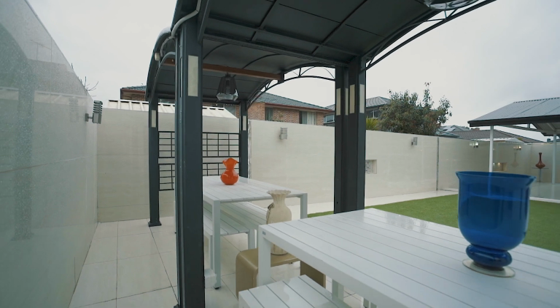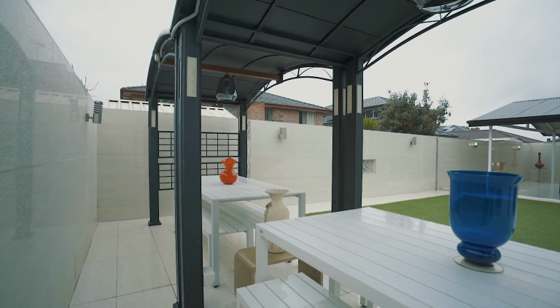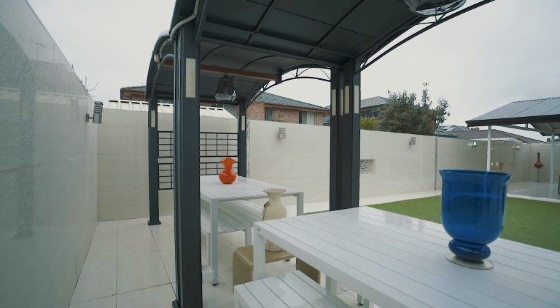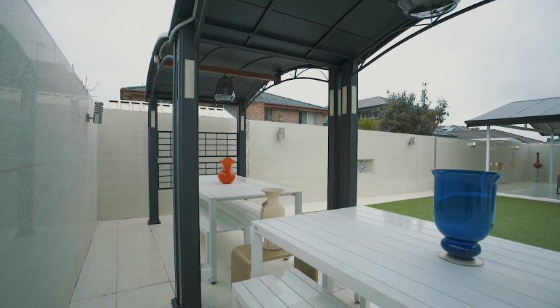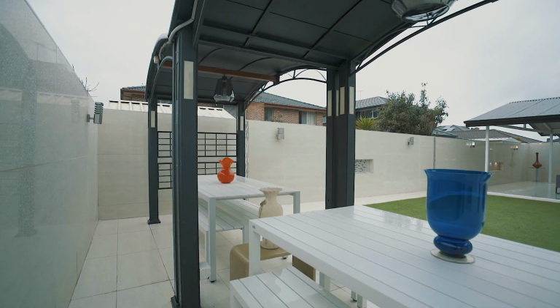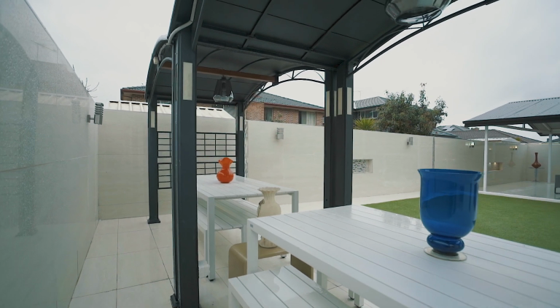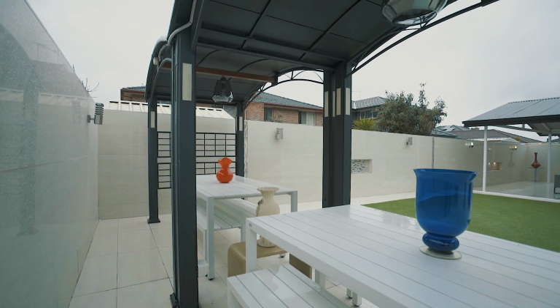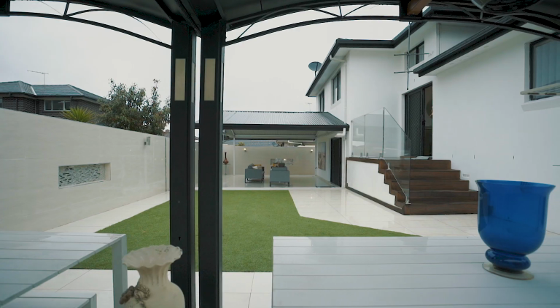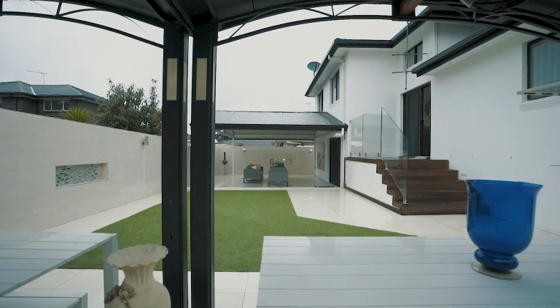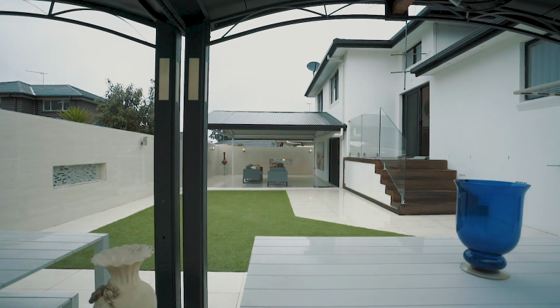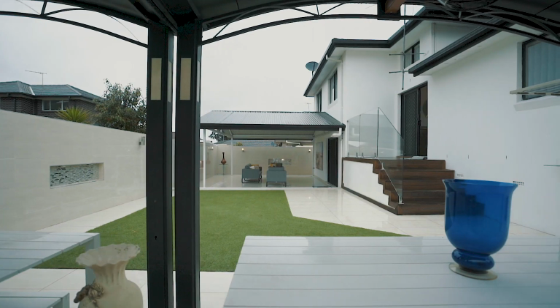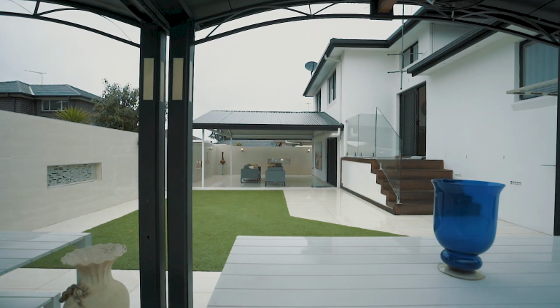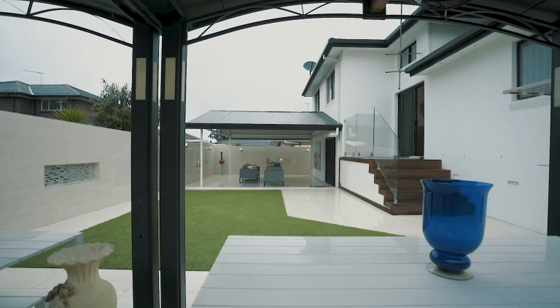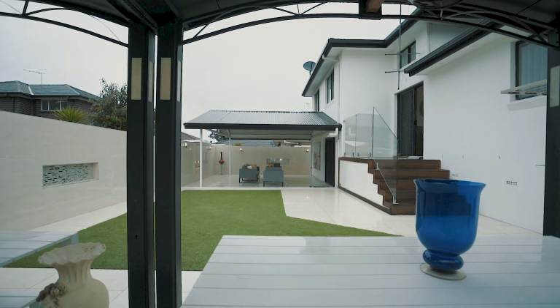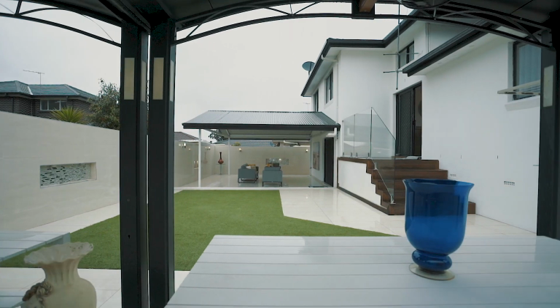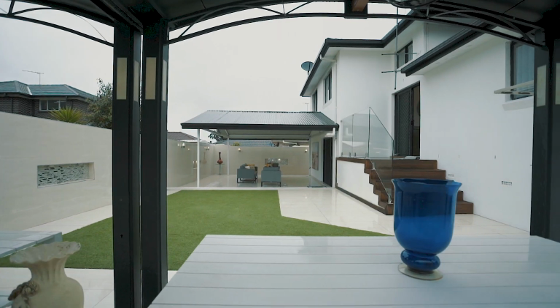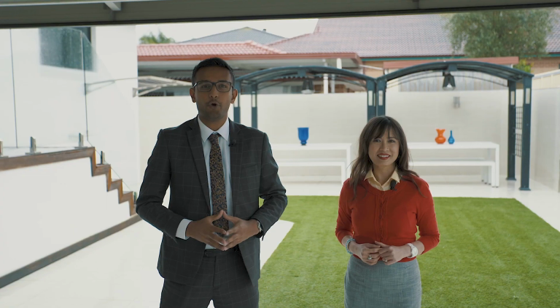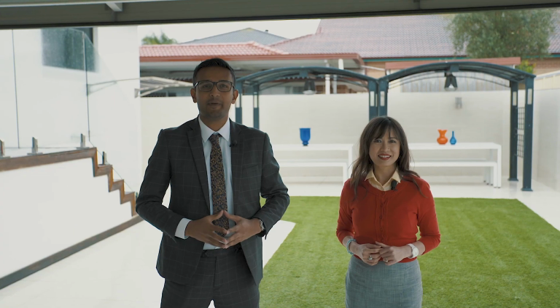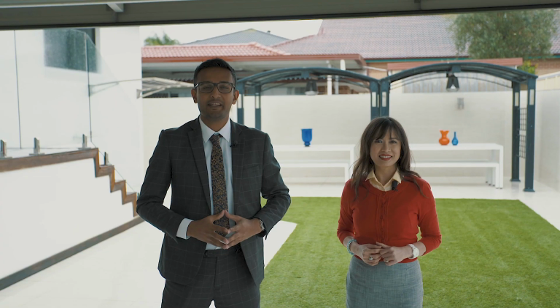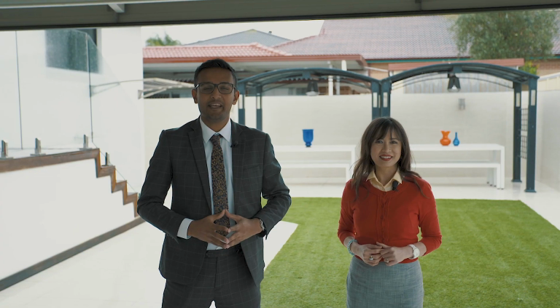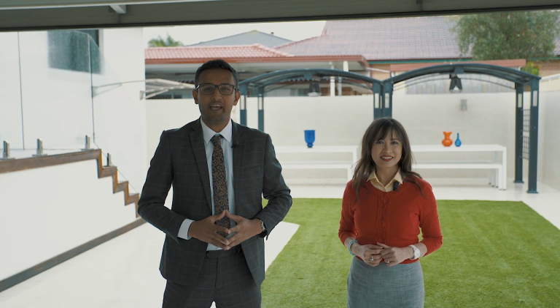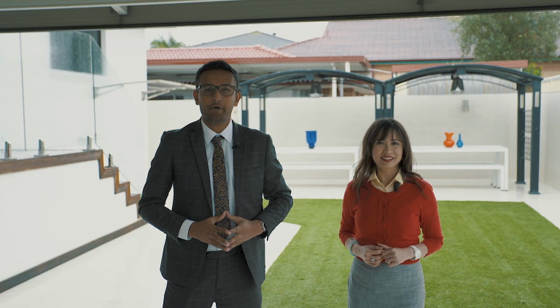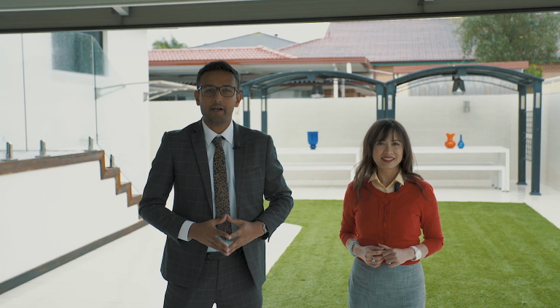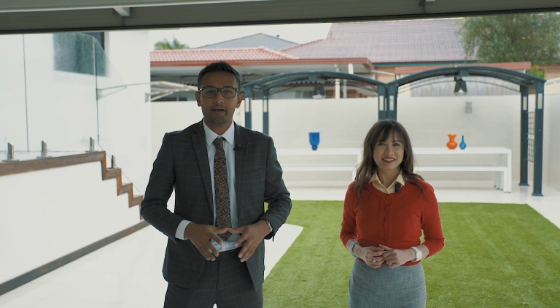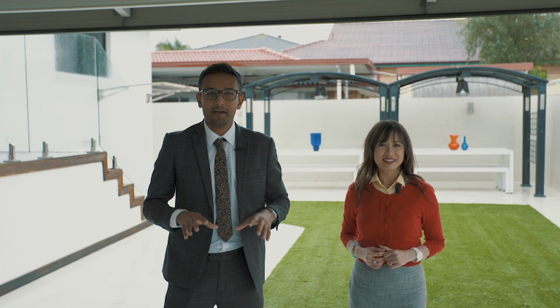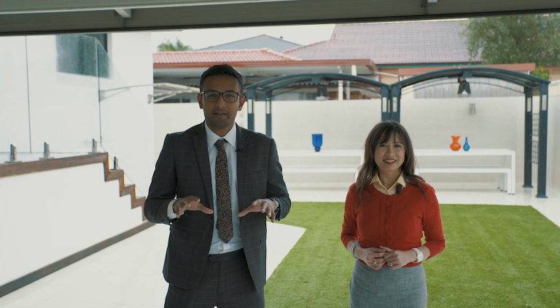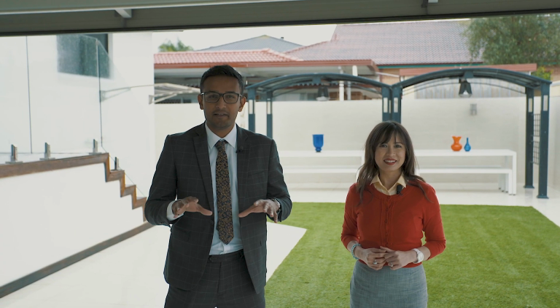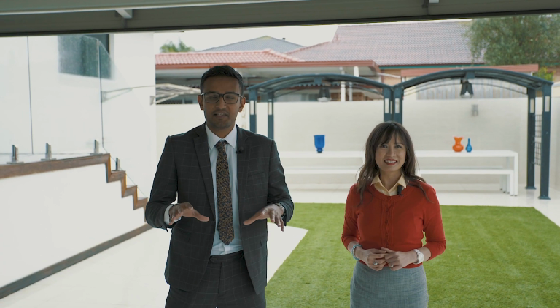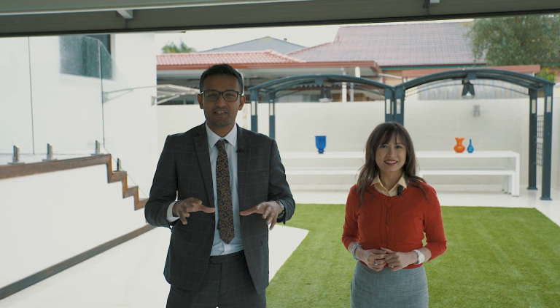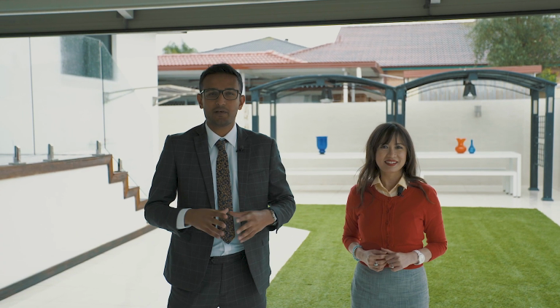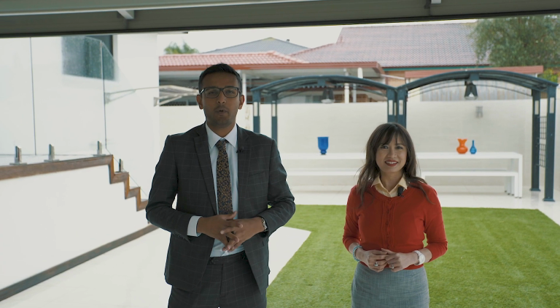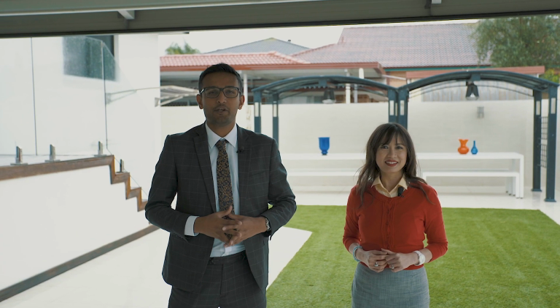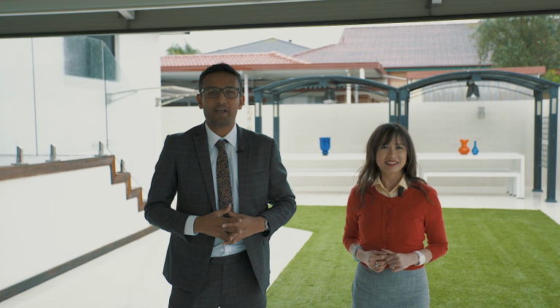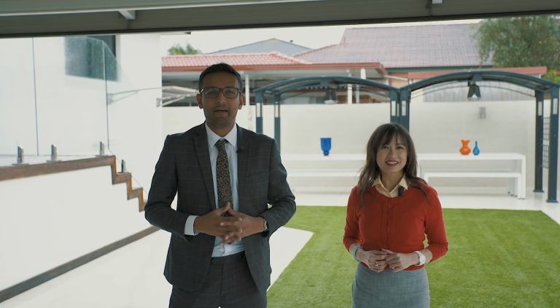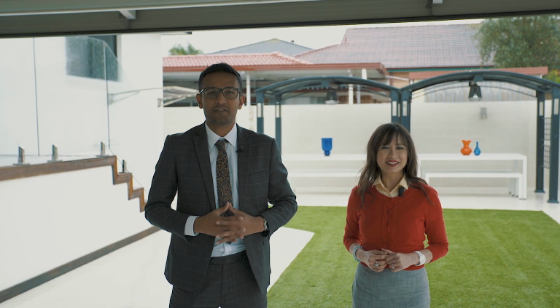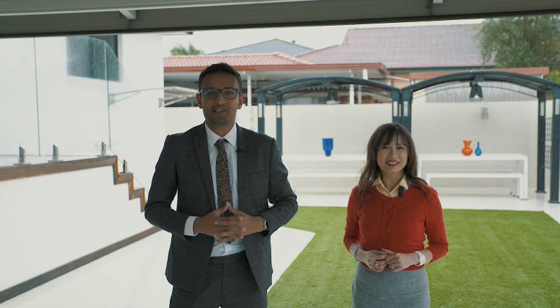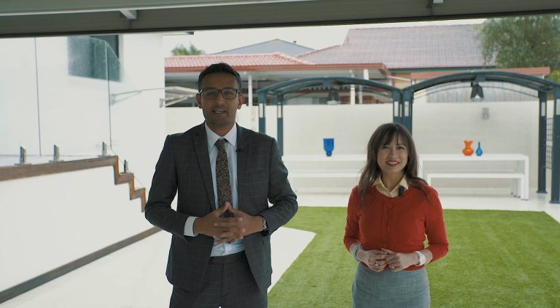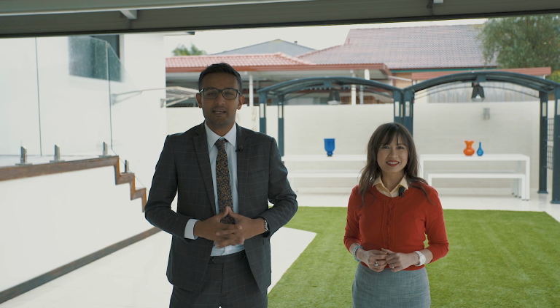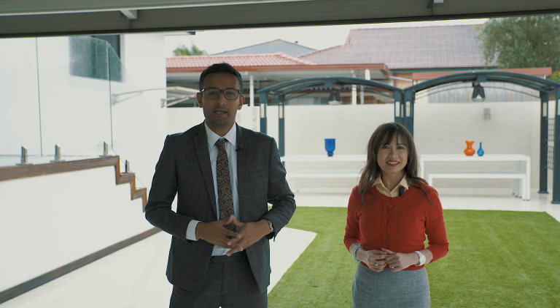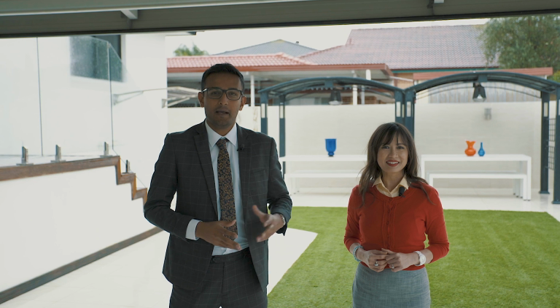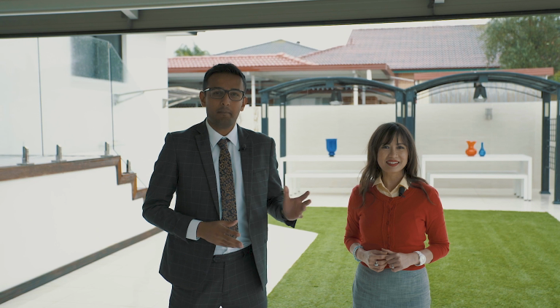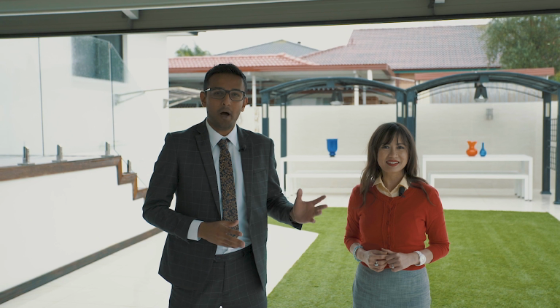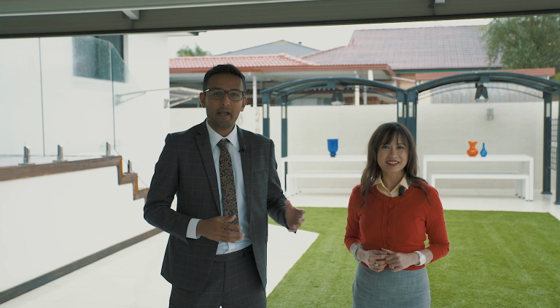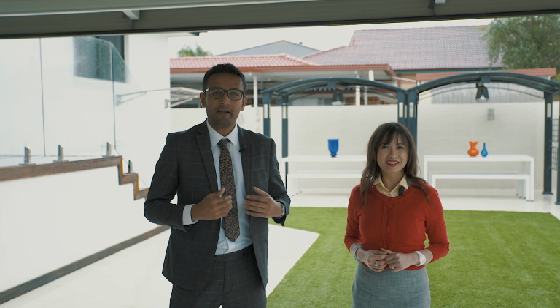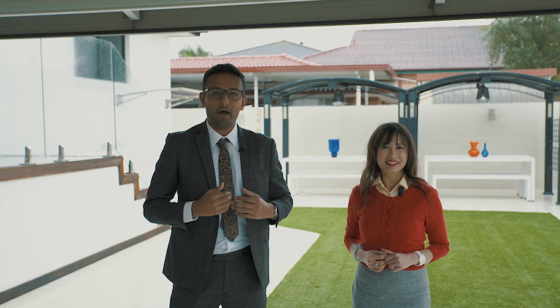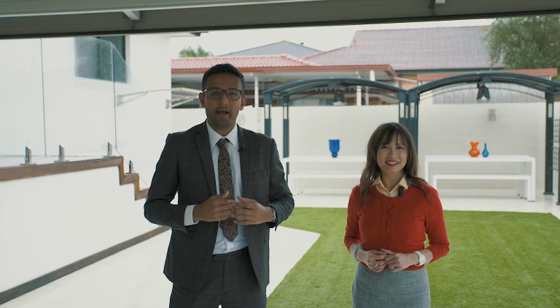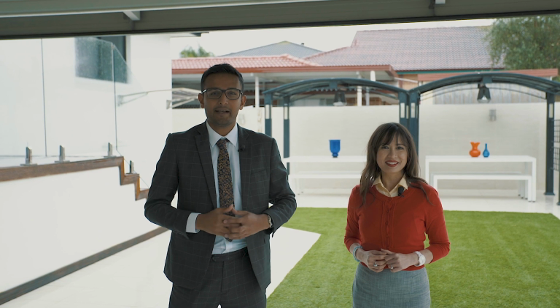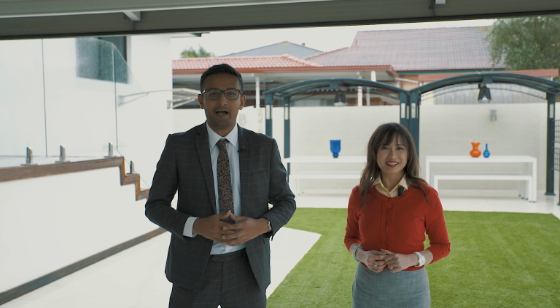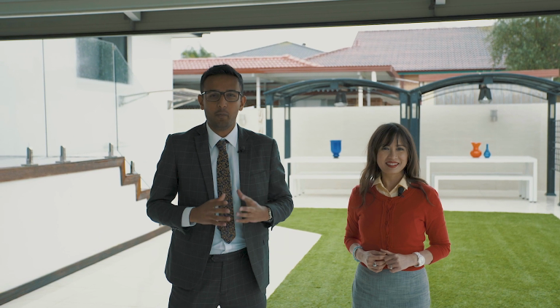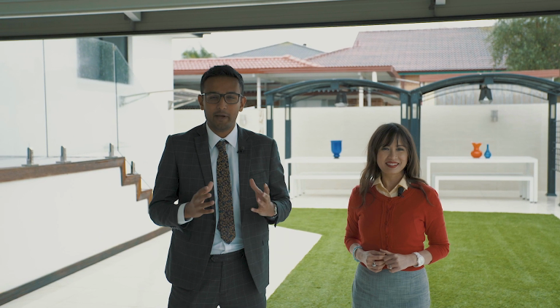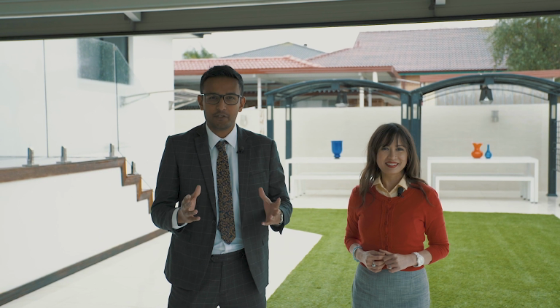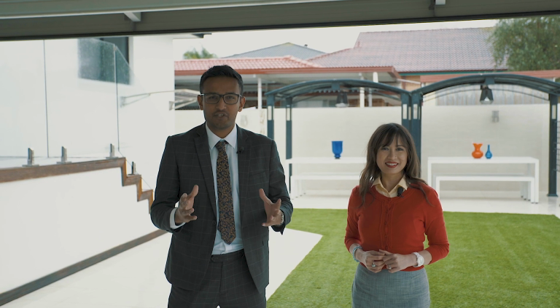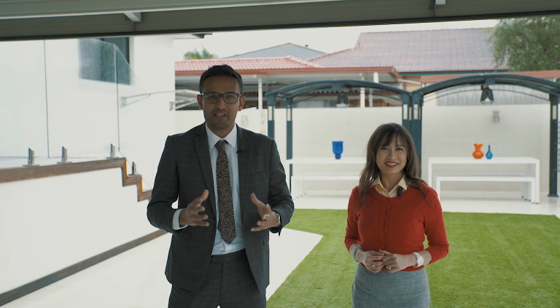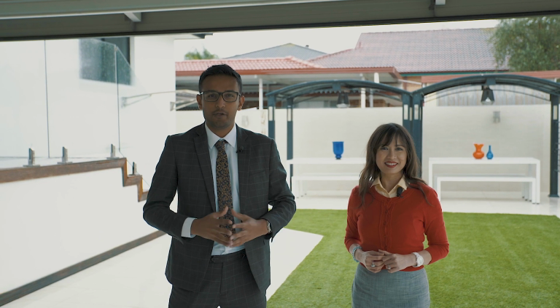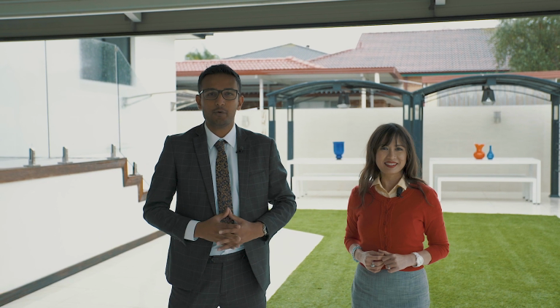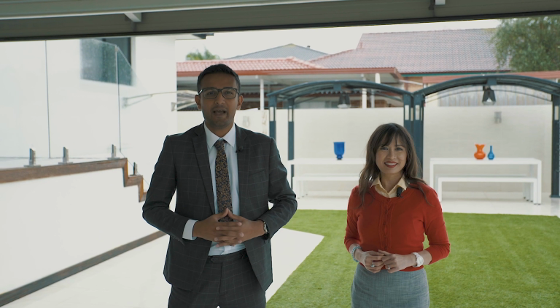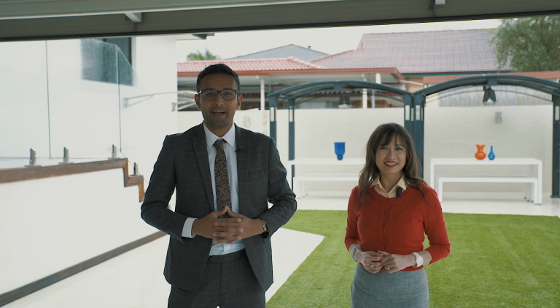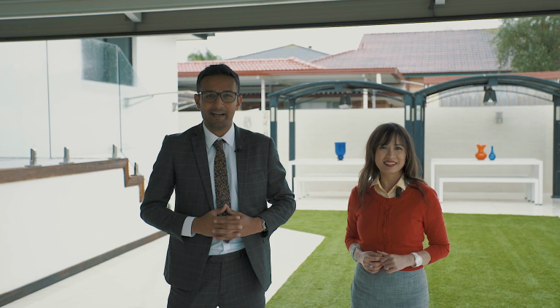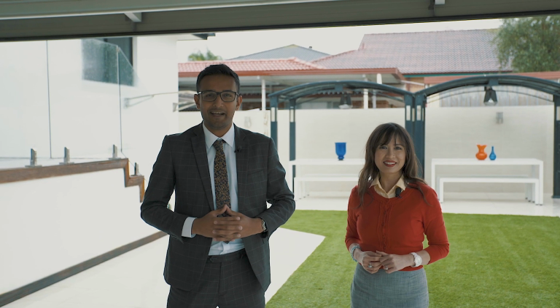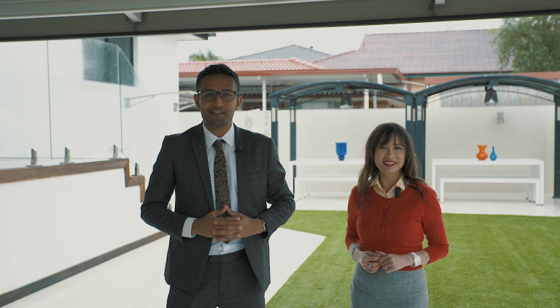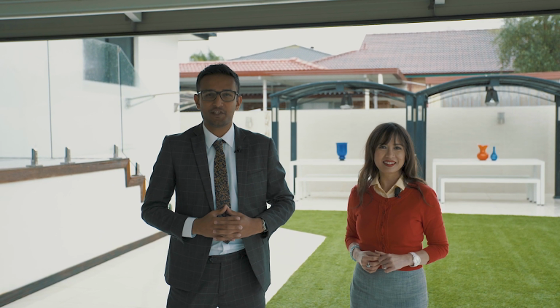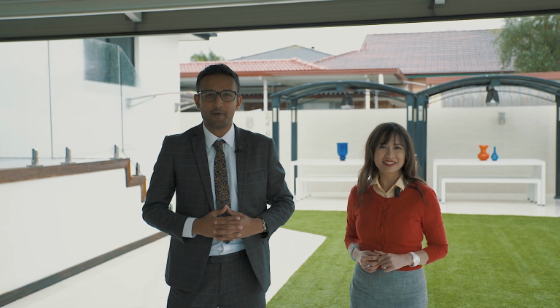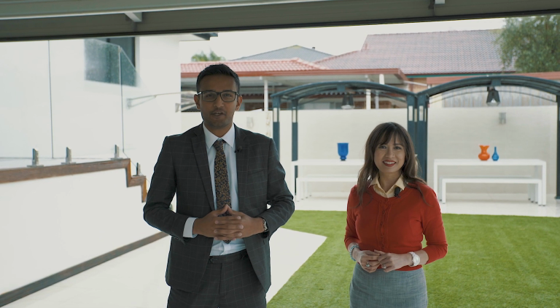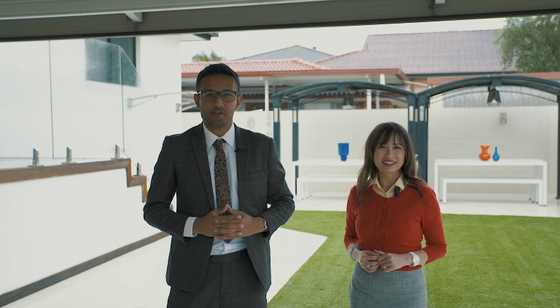If you're looking for the best home in the area, this is the one you have to see. Mai and I can't wait to see you at our next inspection.